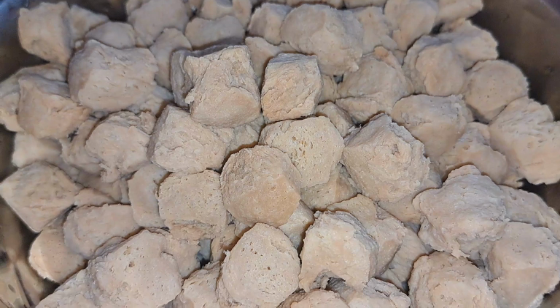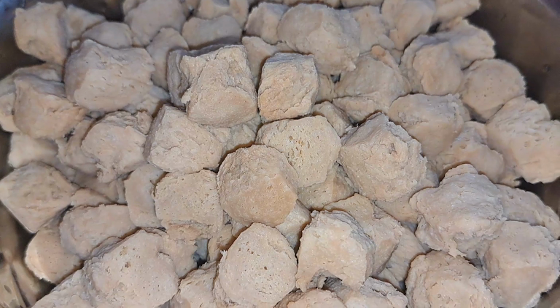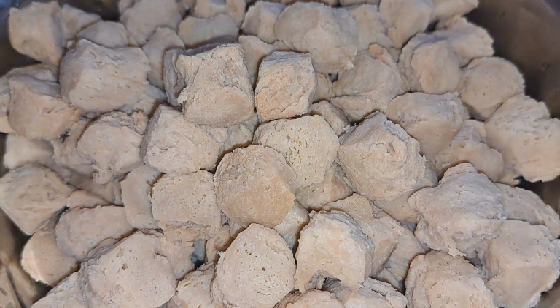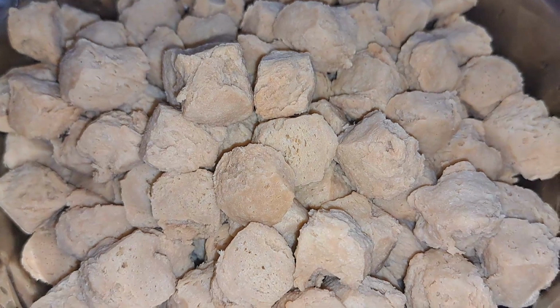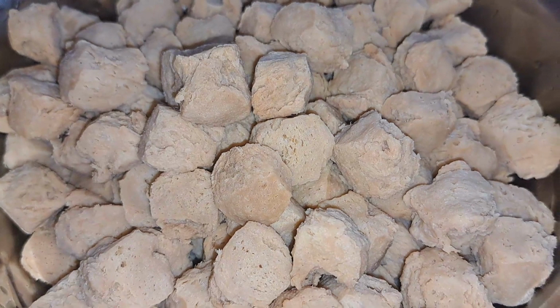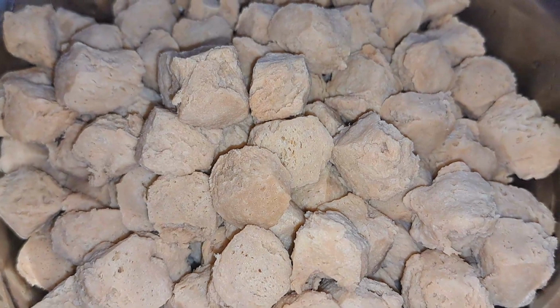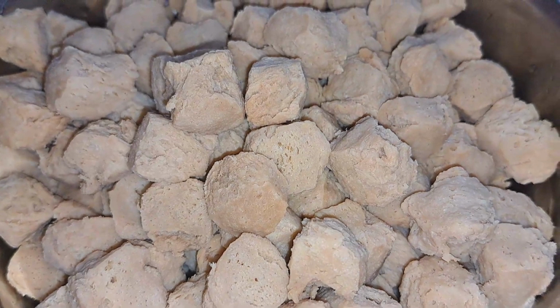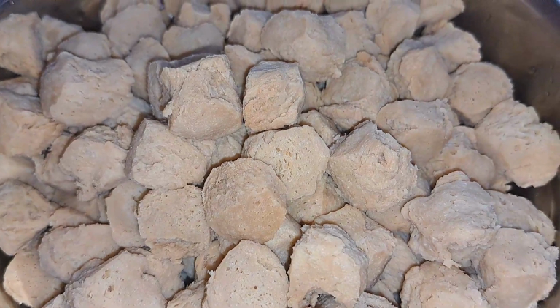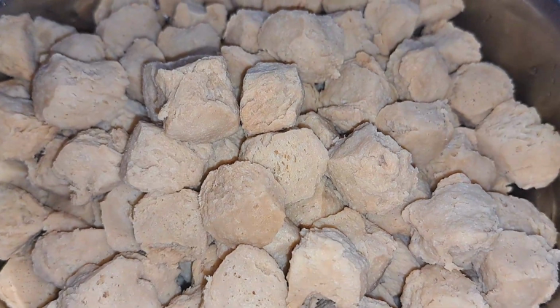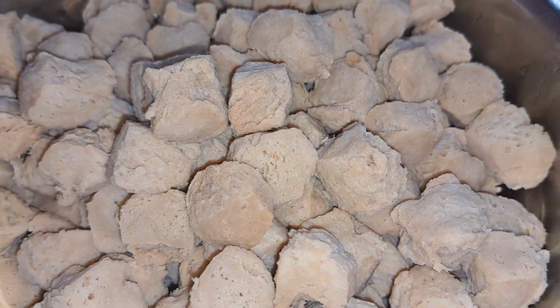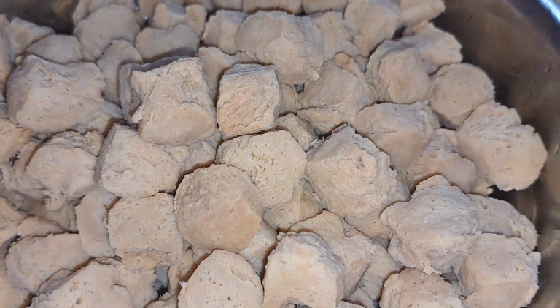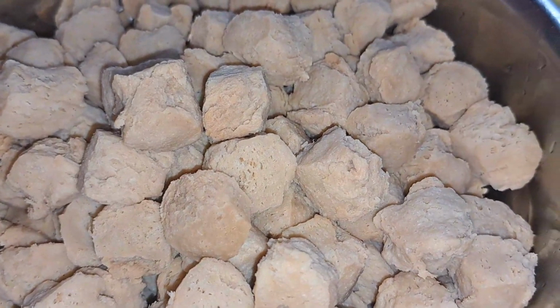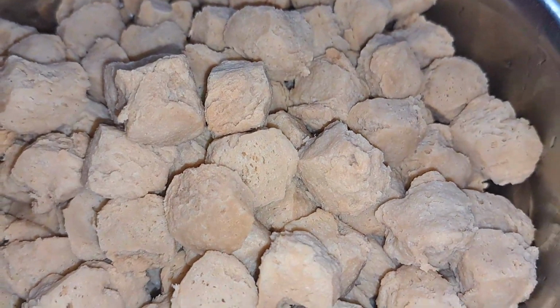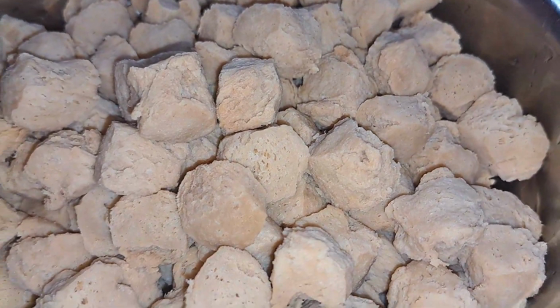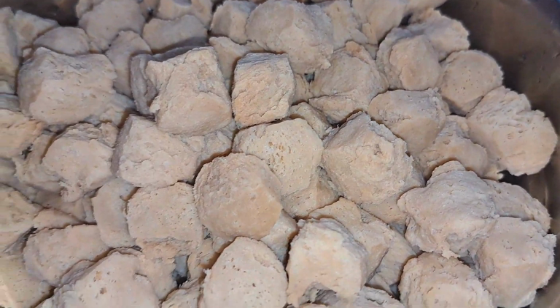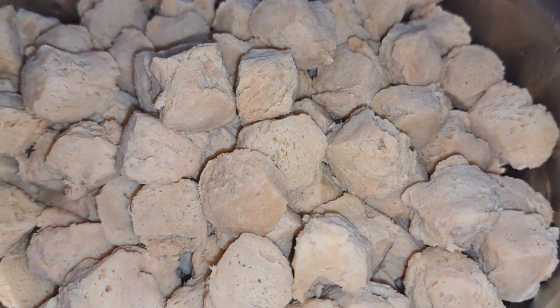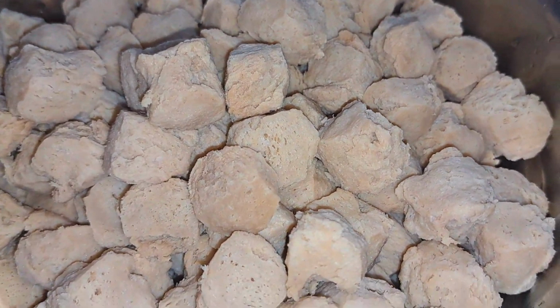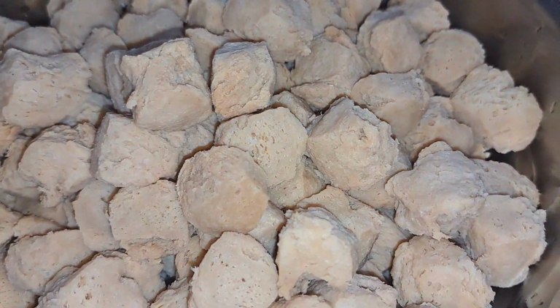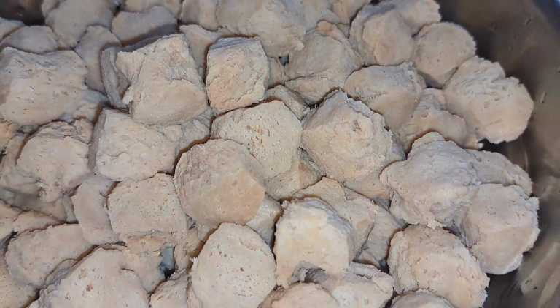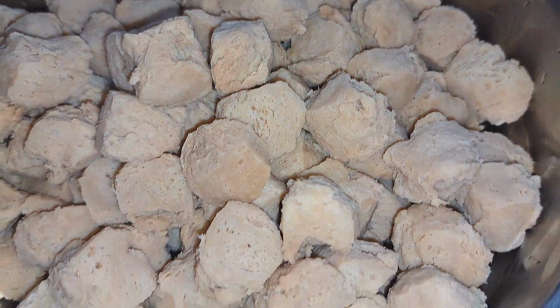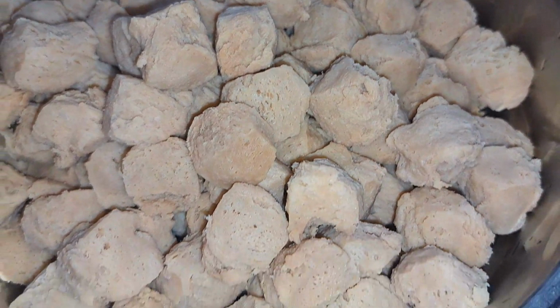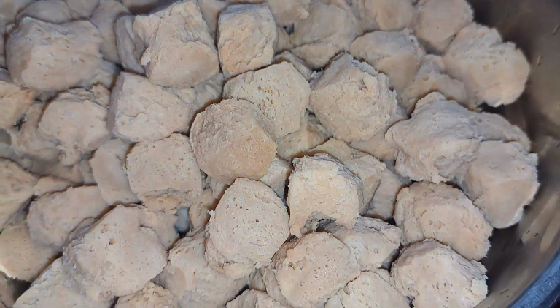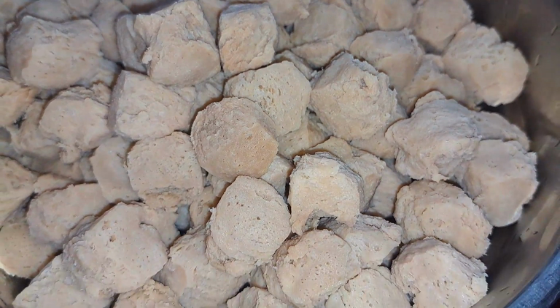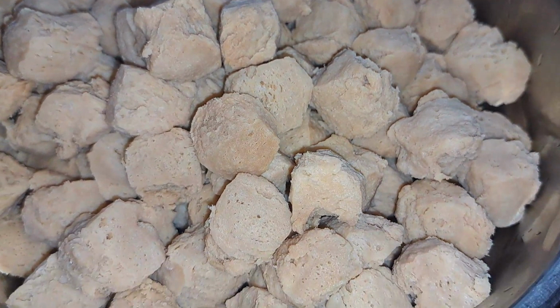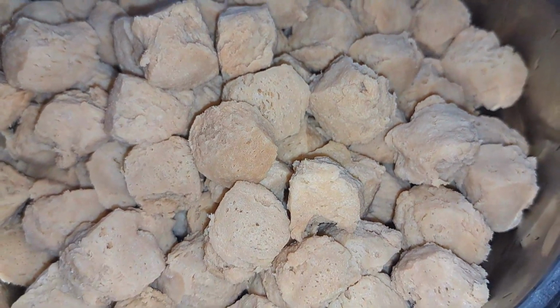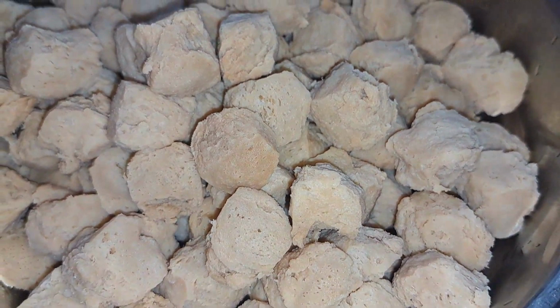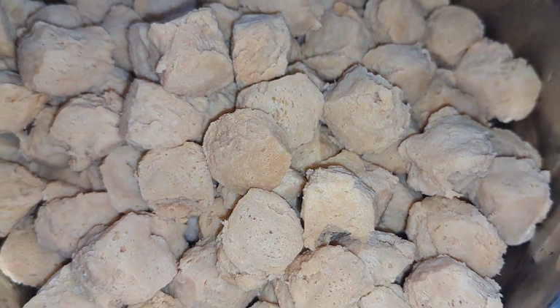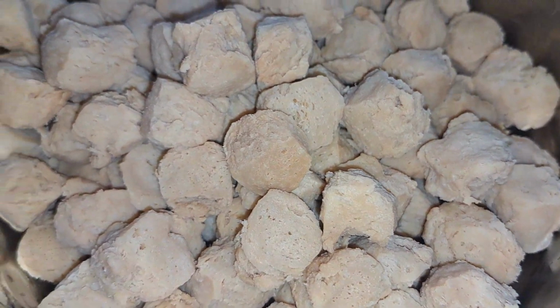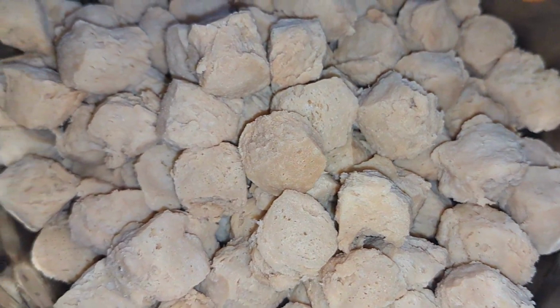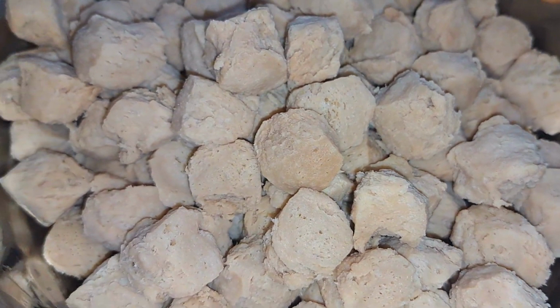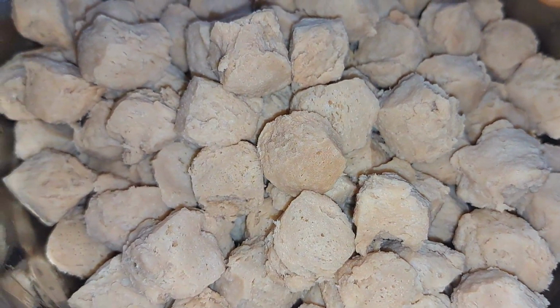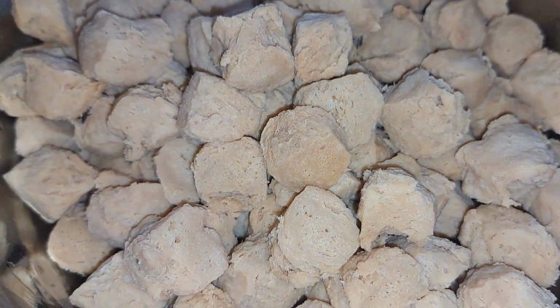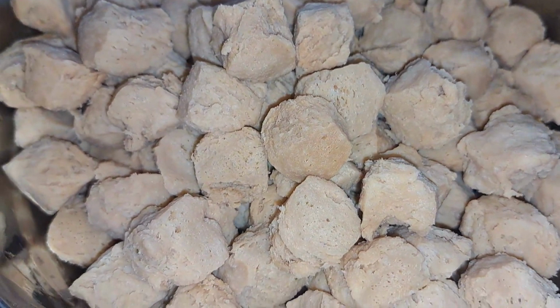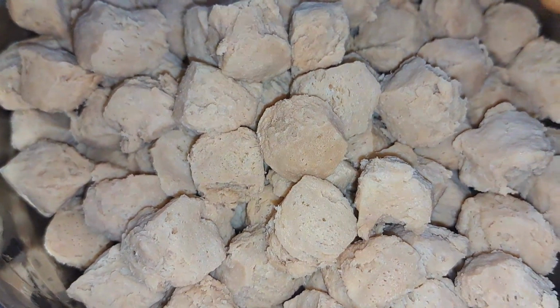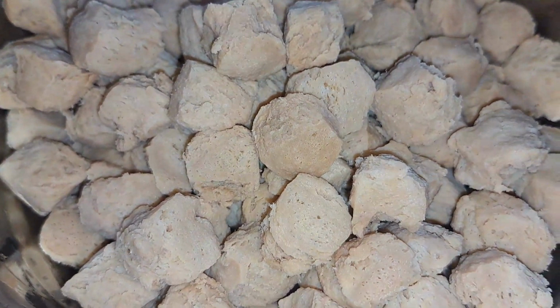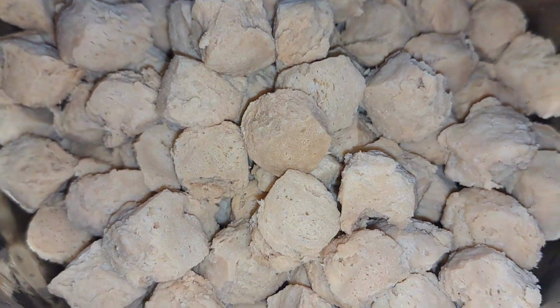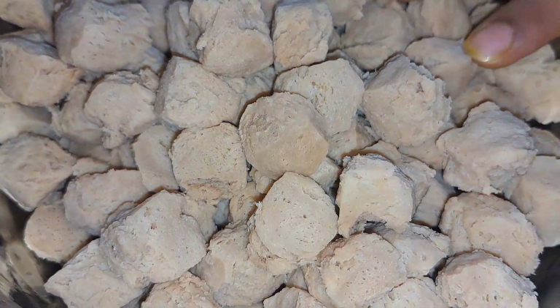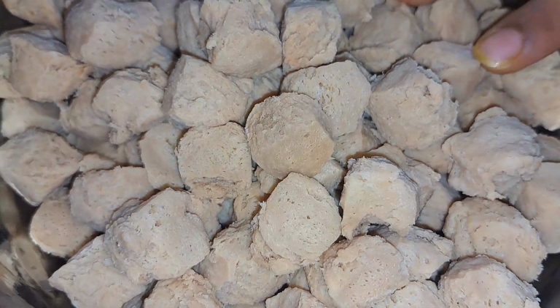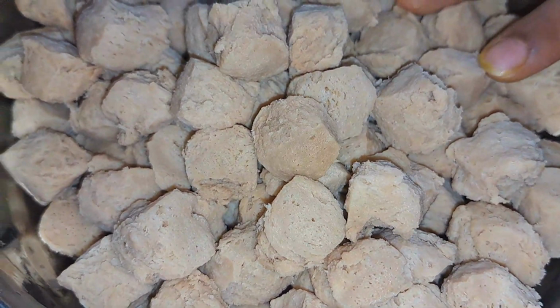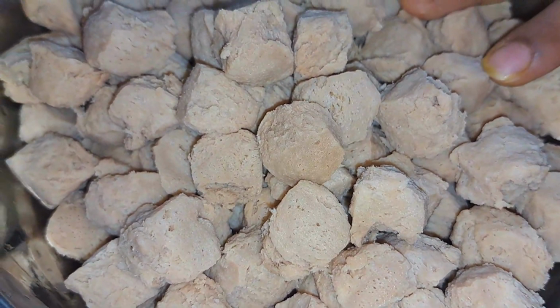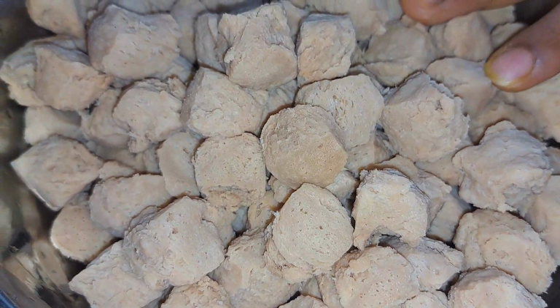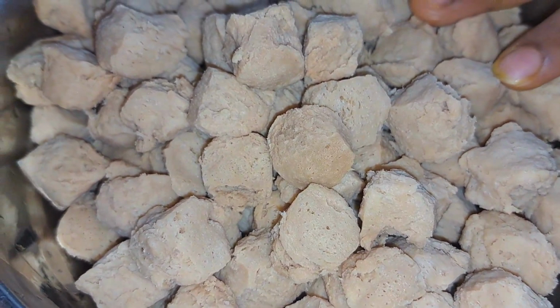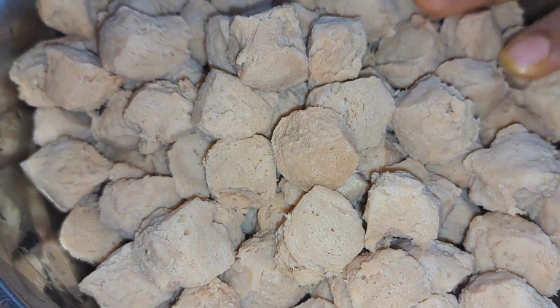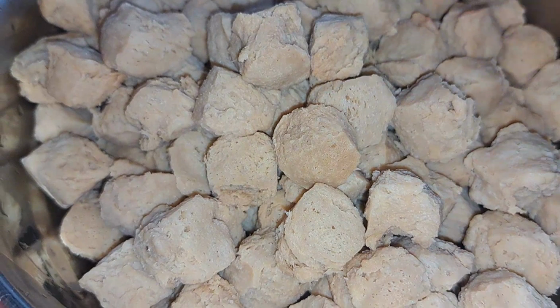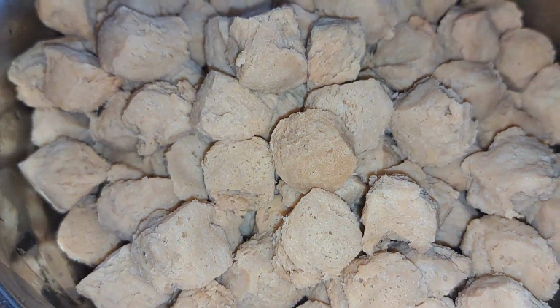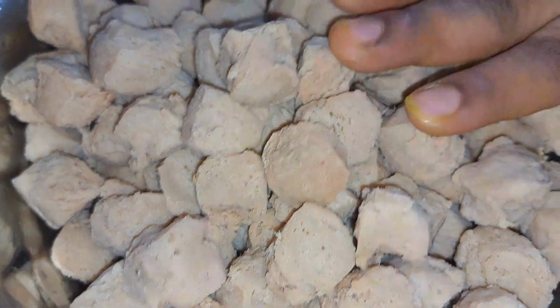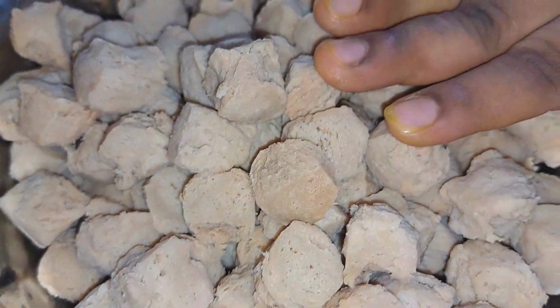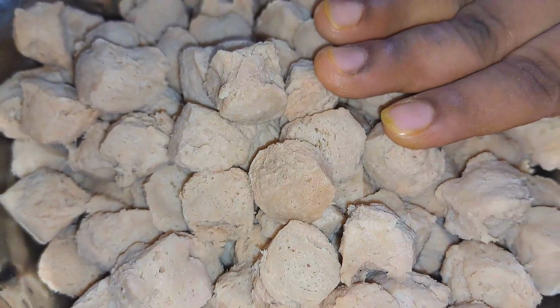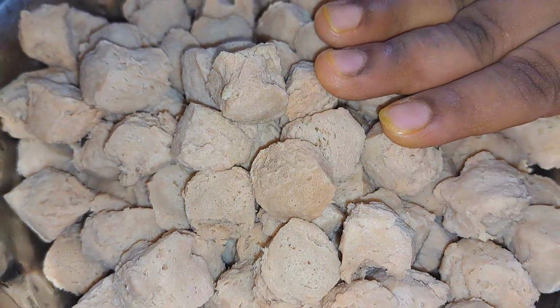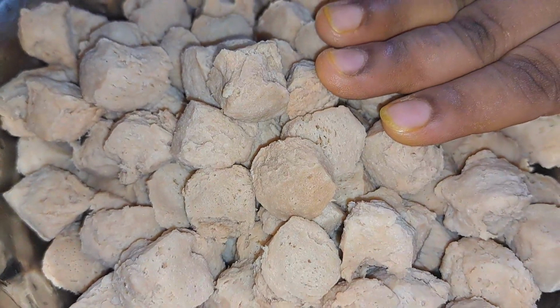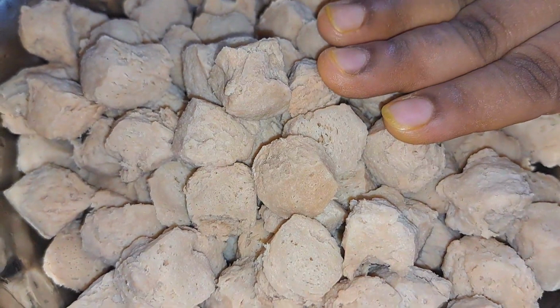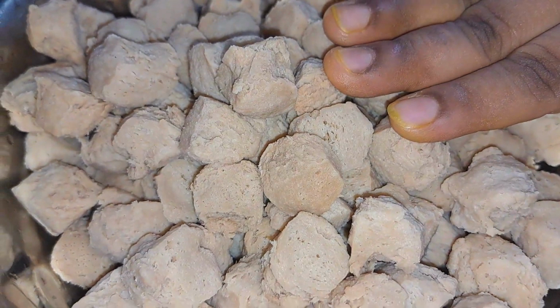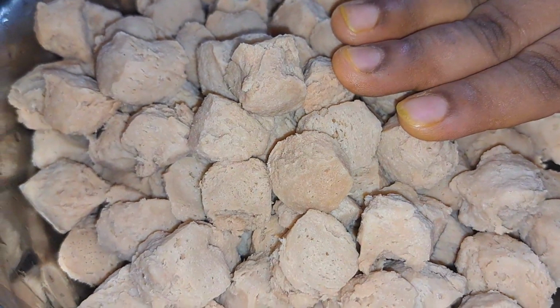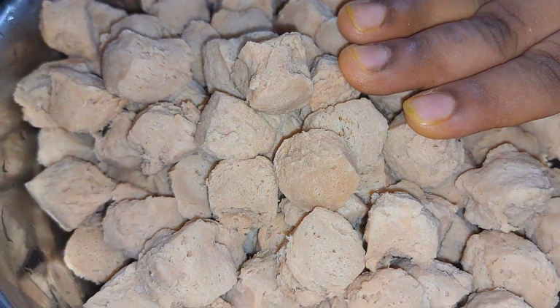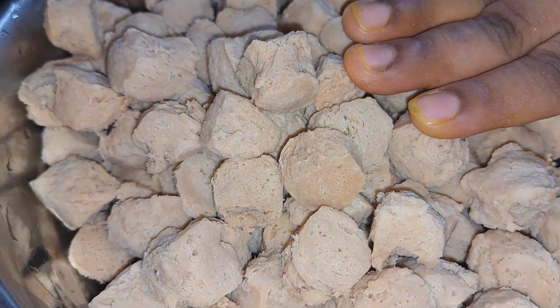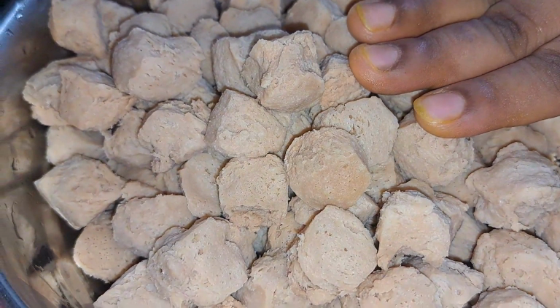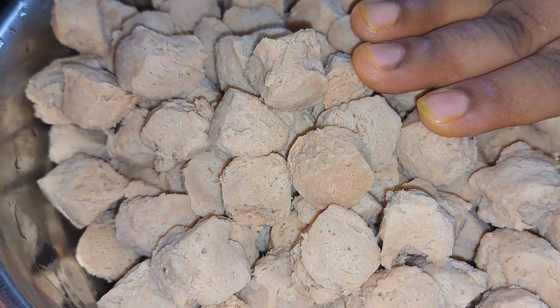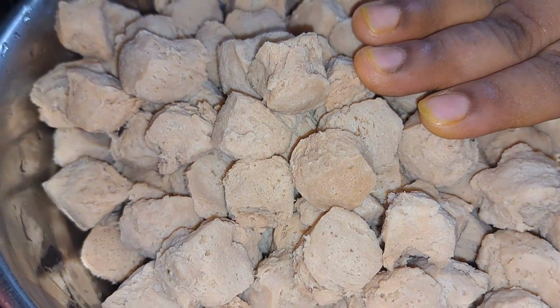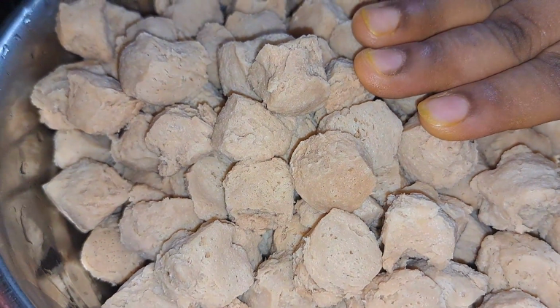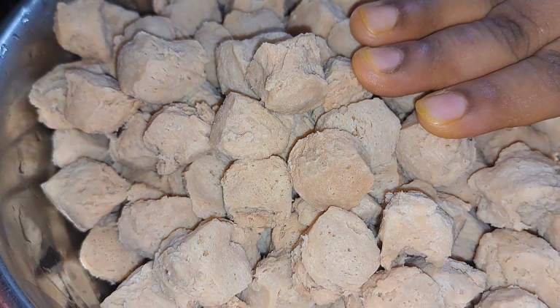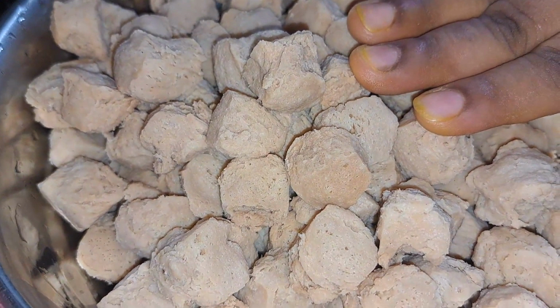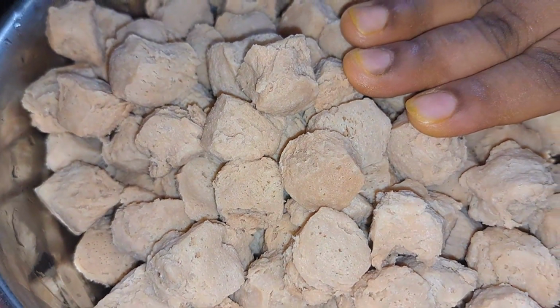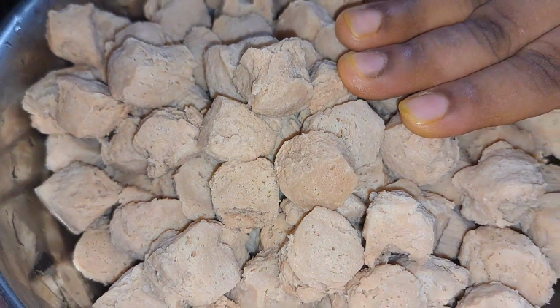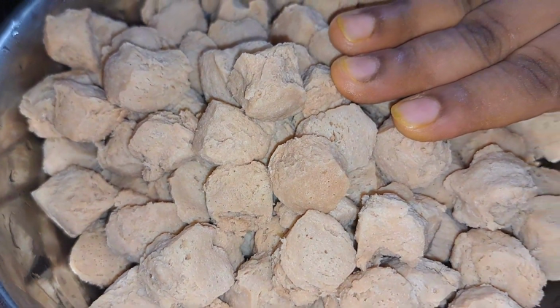Hello everyone, I have a new recipe for soyabean. I took 1500g of soyabean.